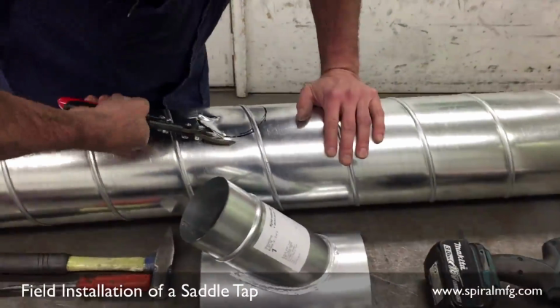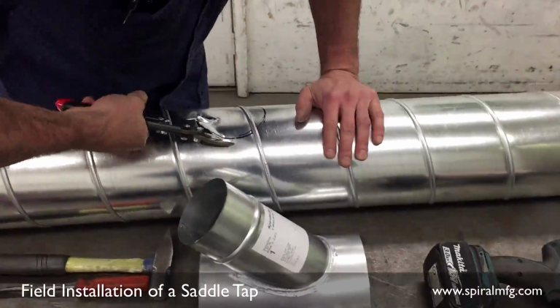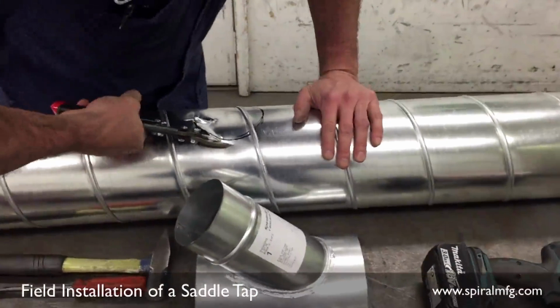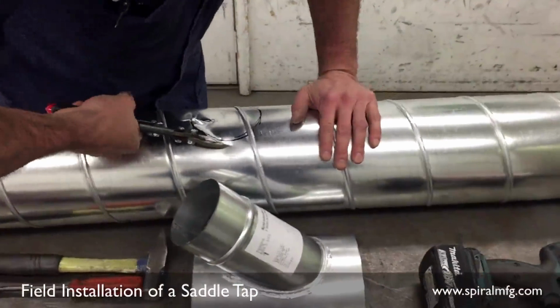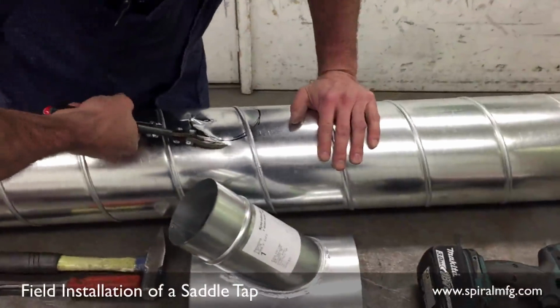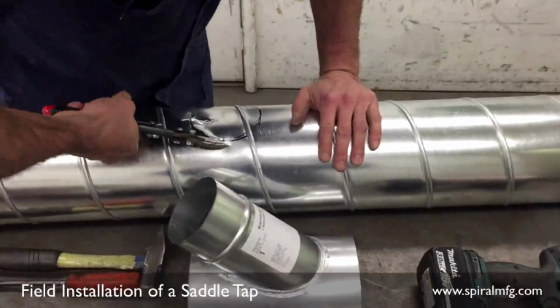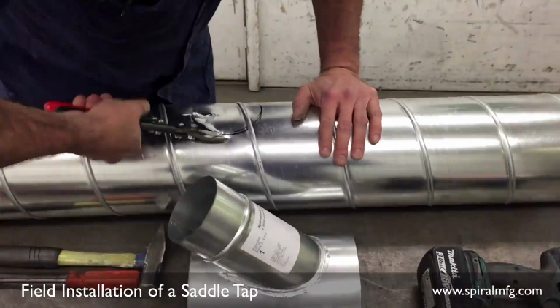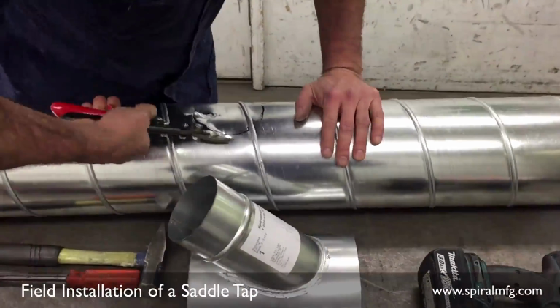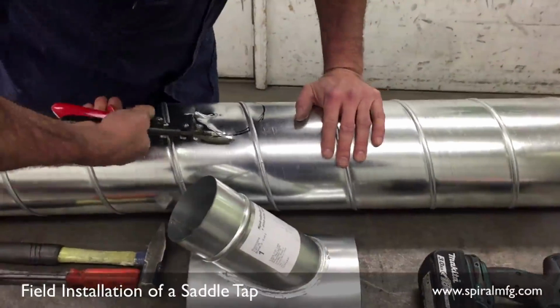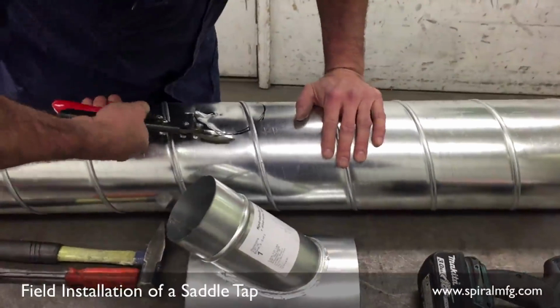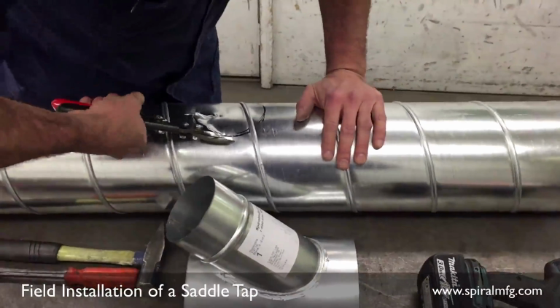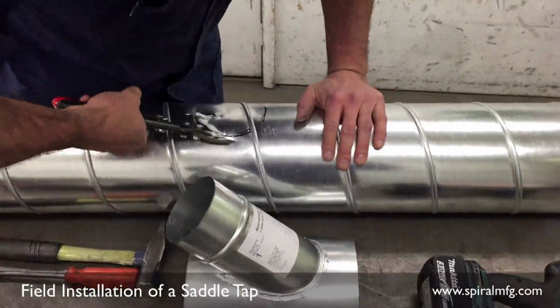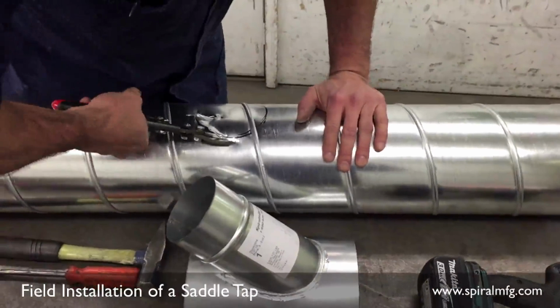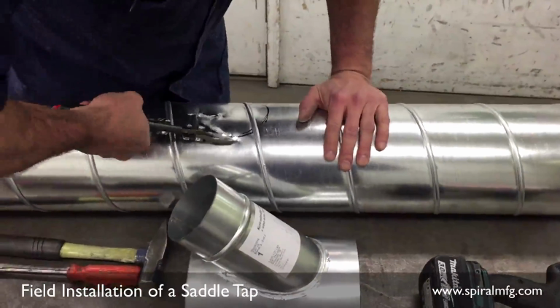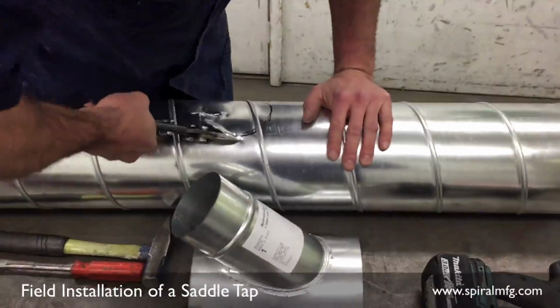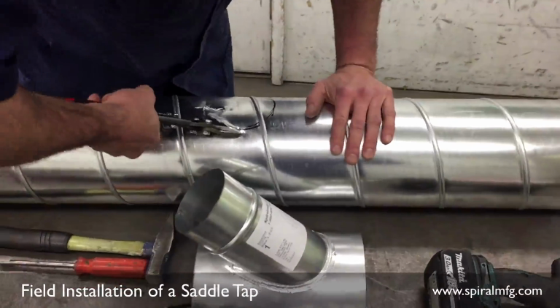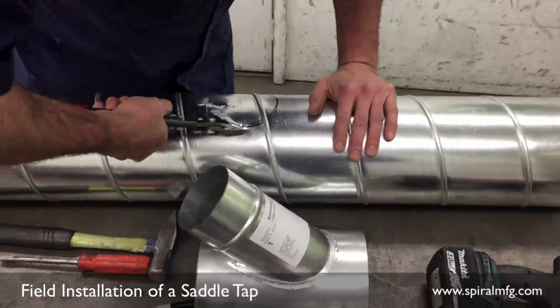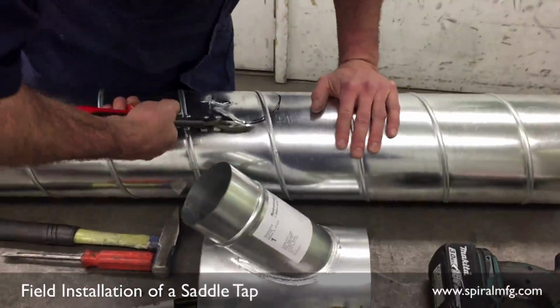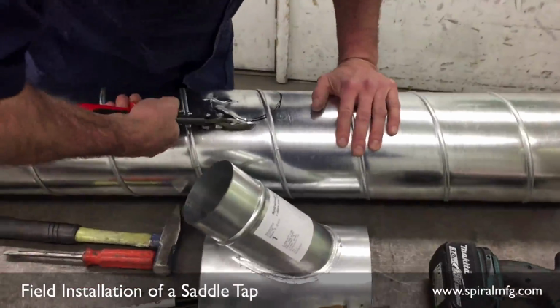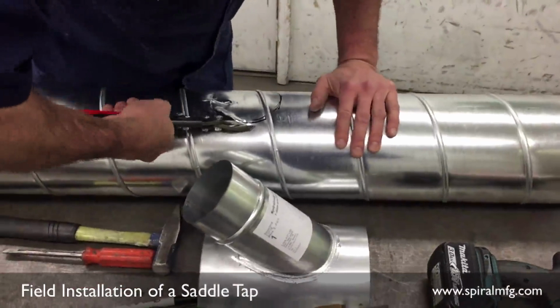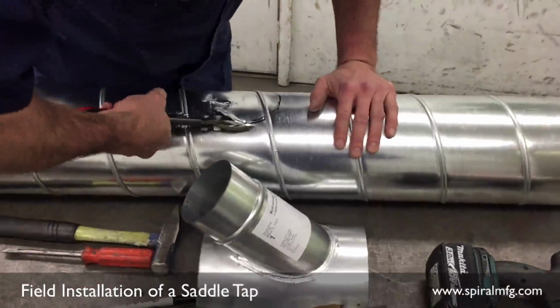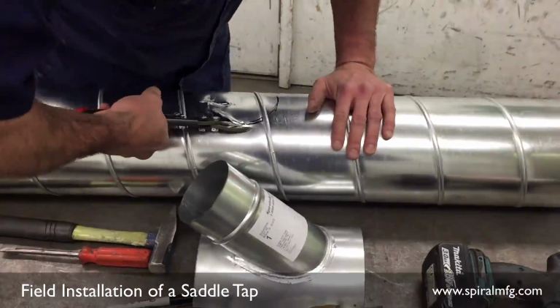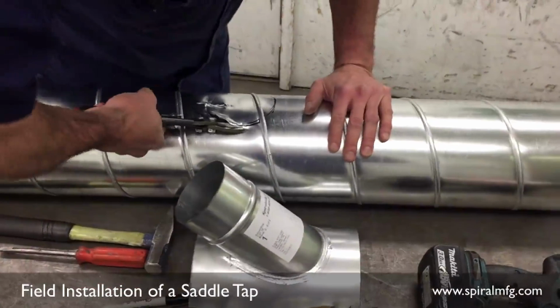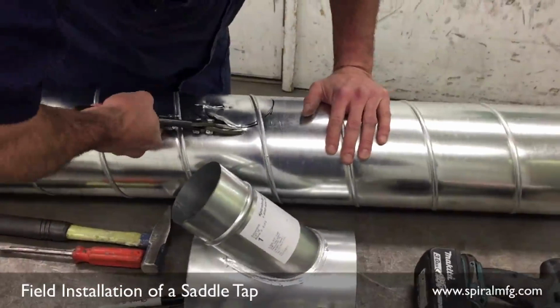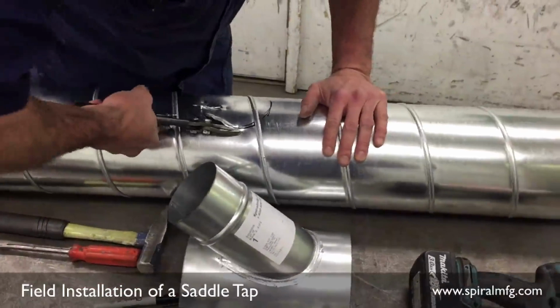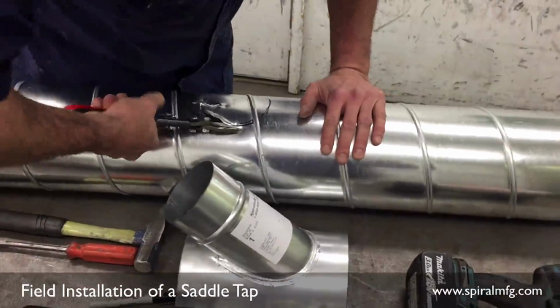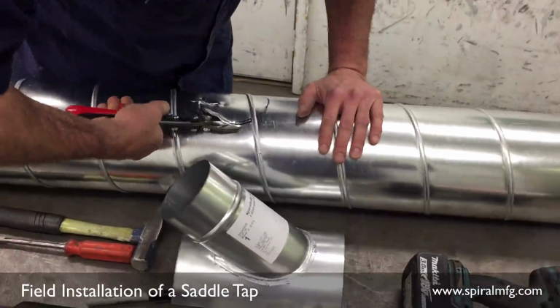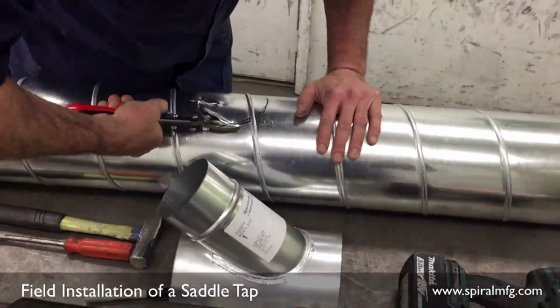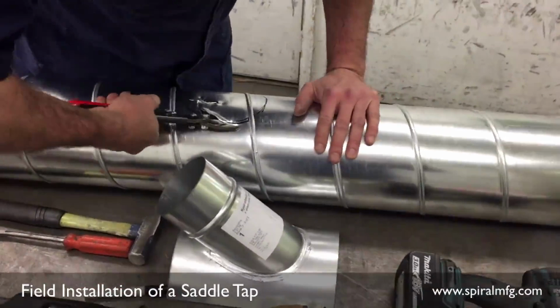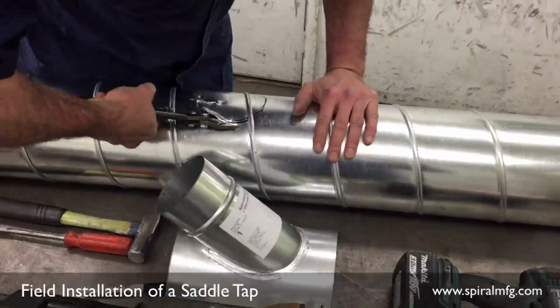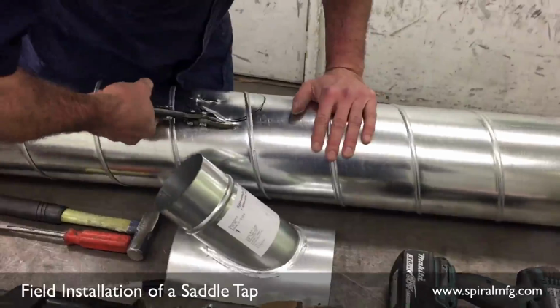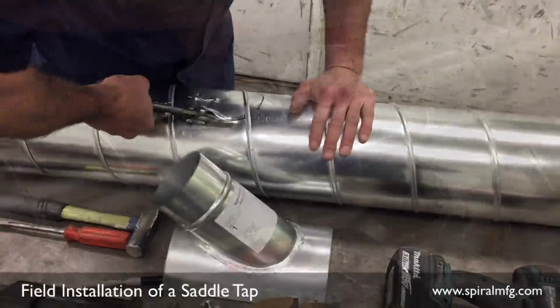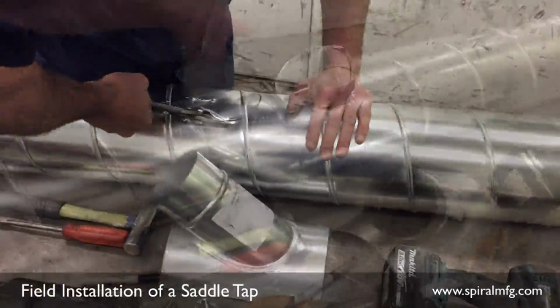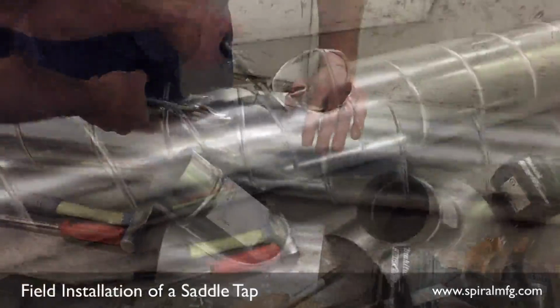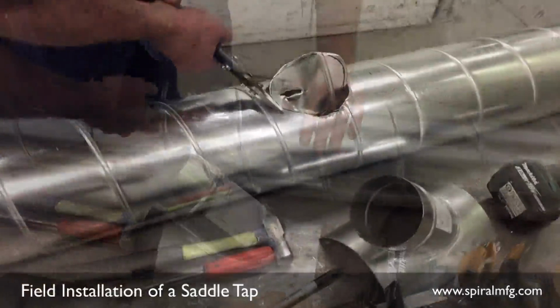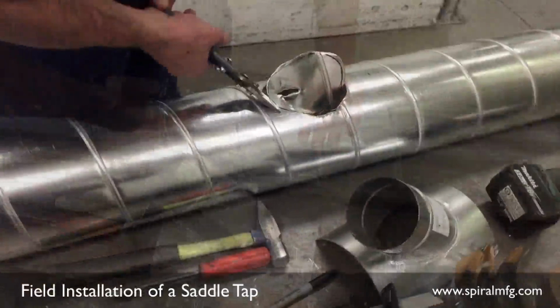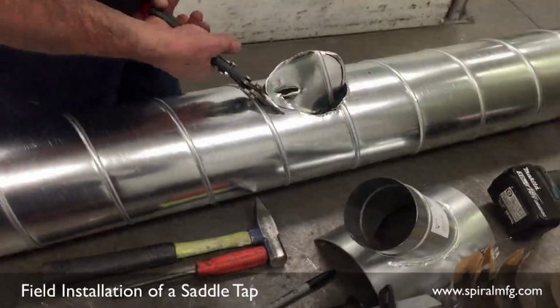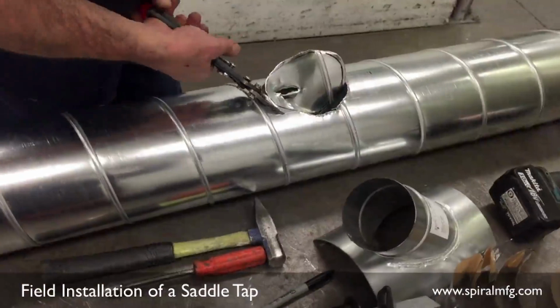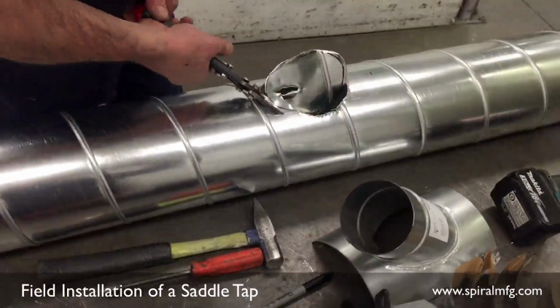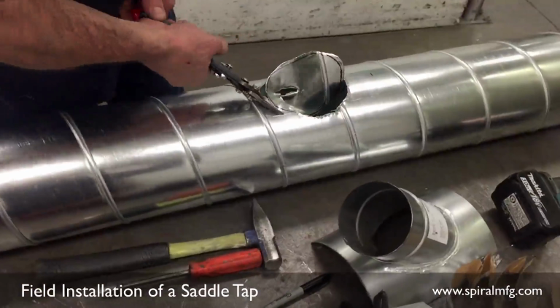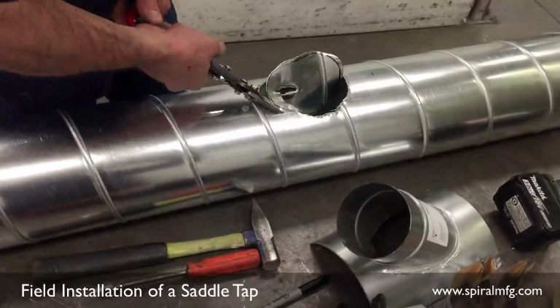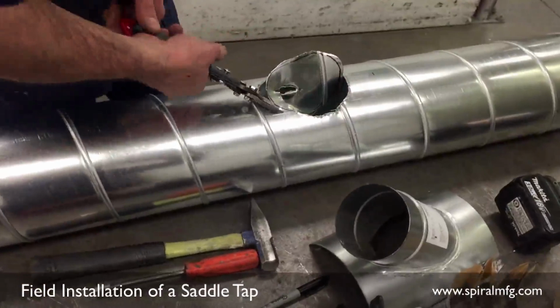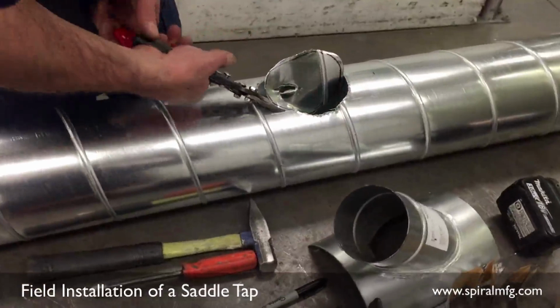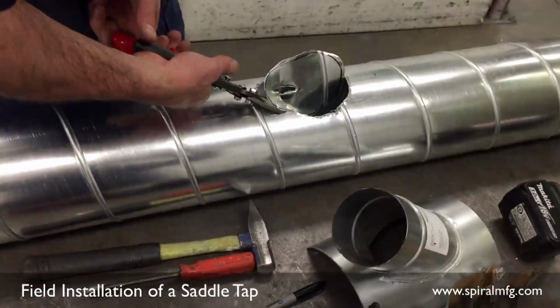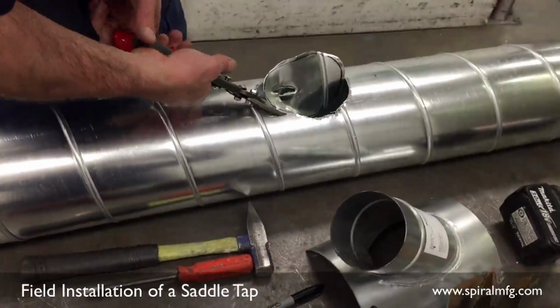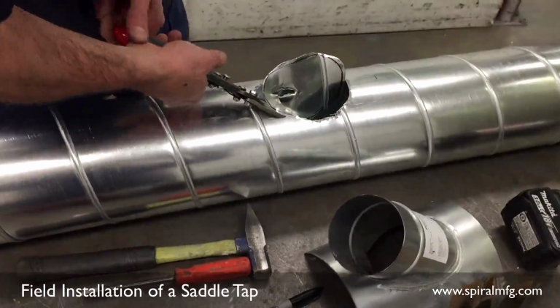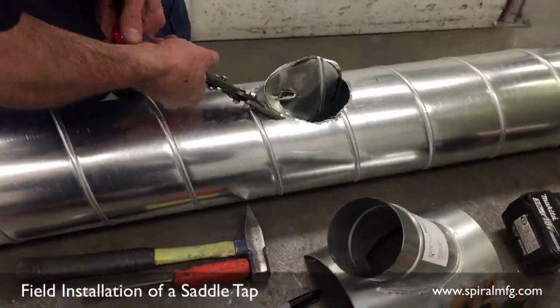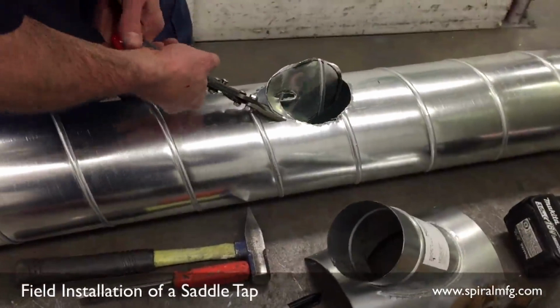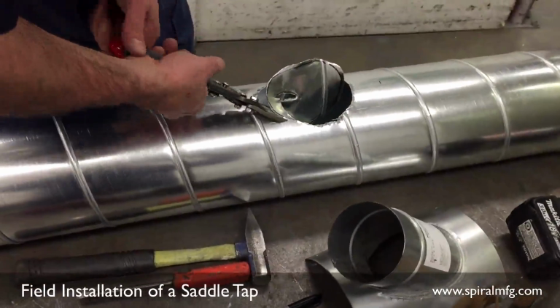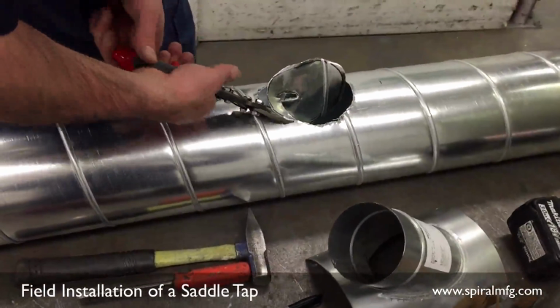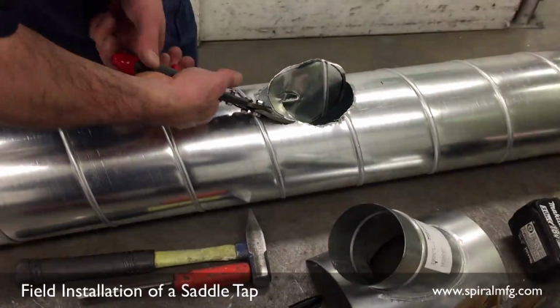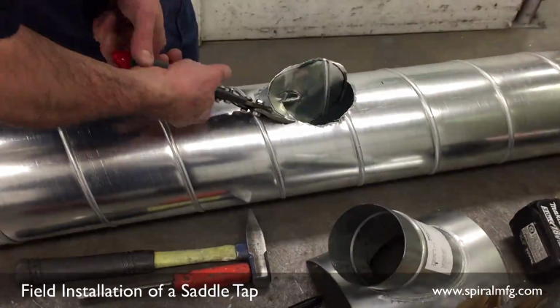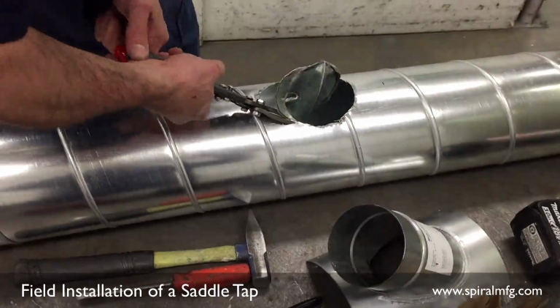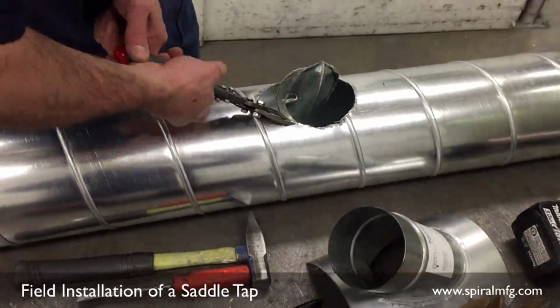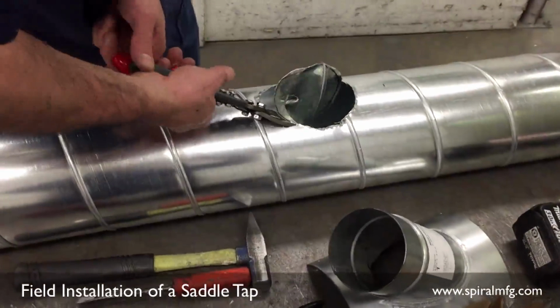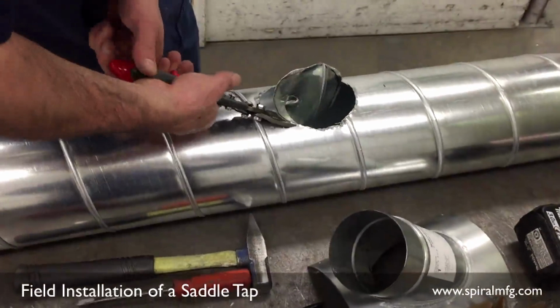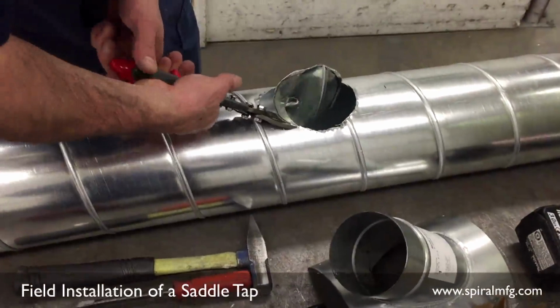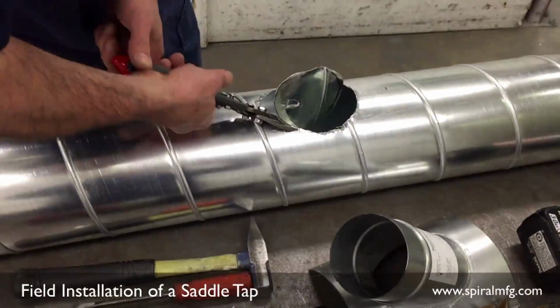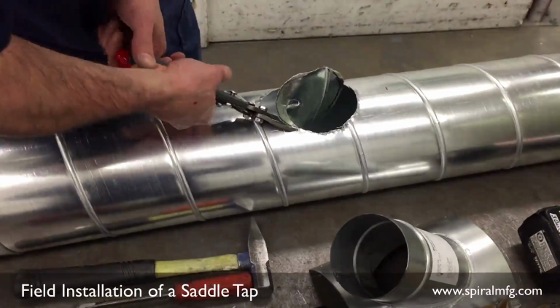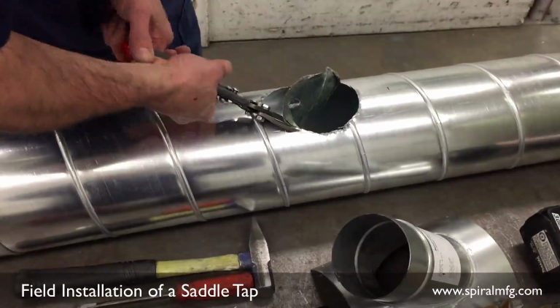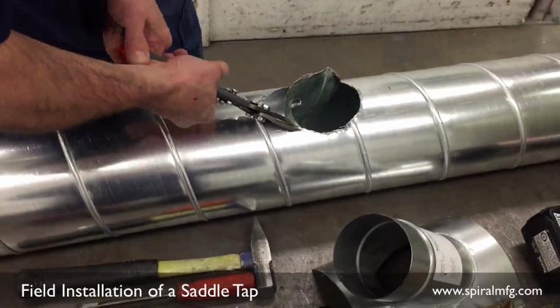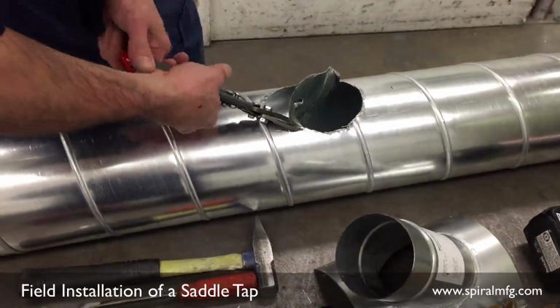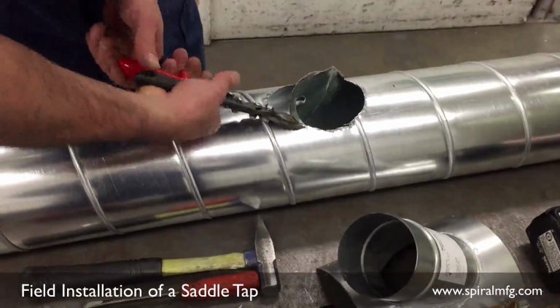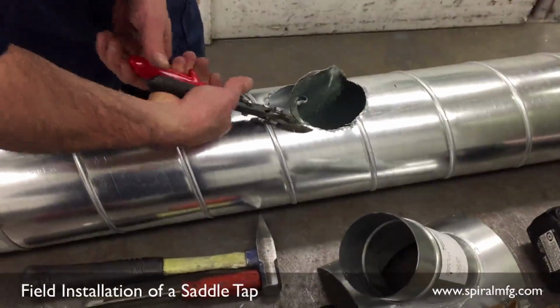If you are using hand snips, this will be somewhat hard, so try and lift the center drop up to make the cut go easier.